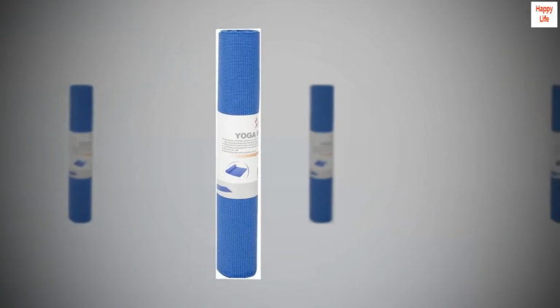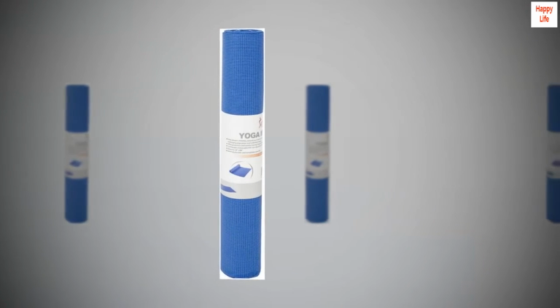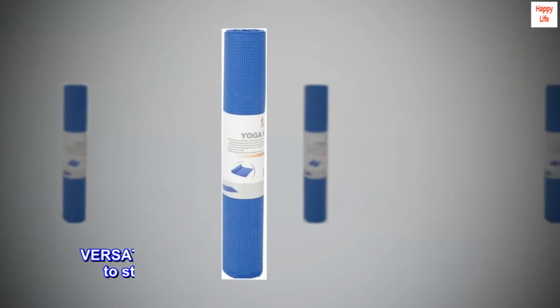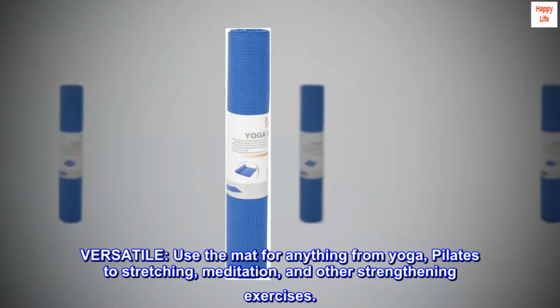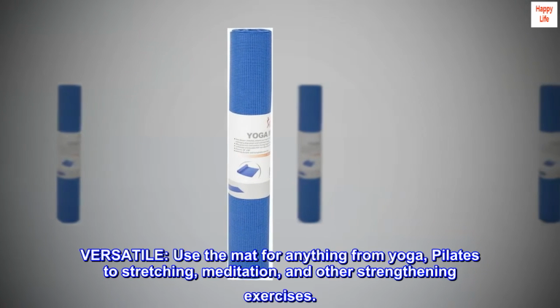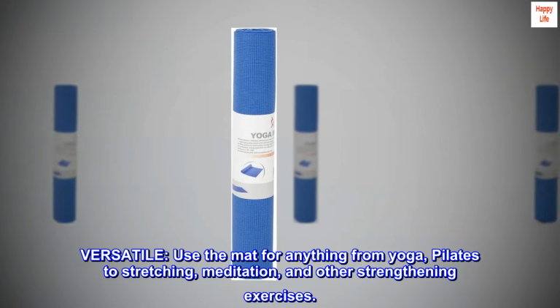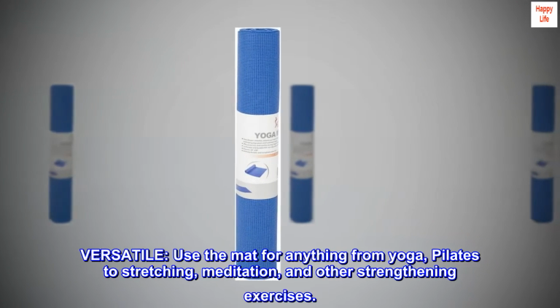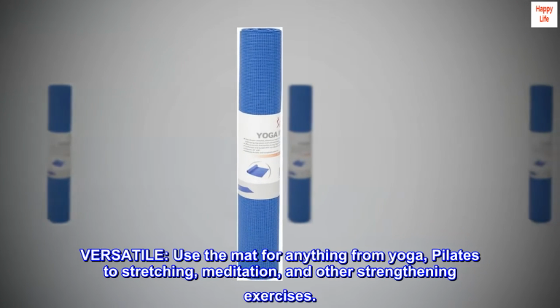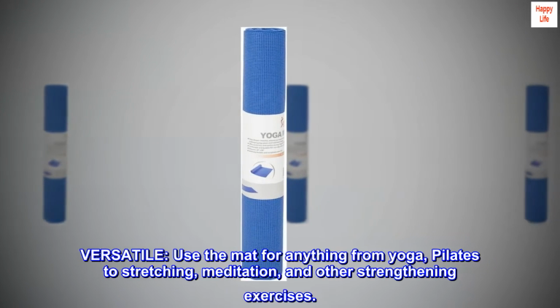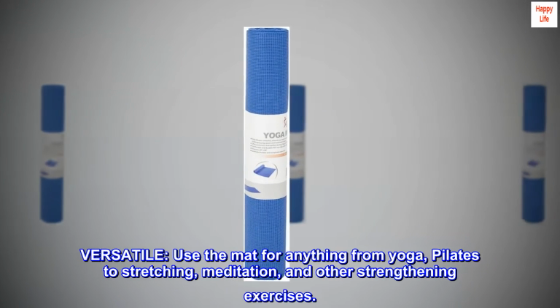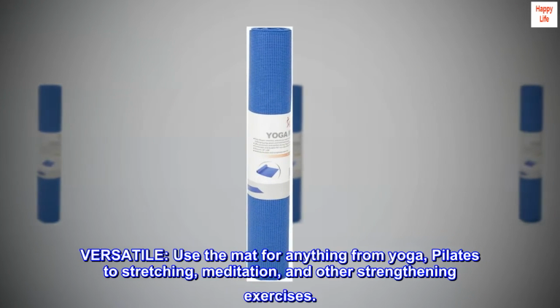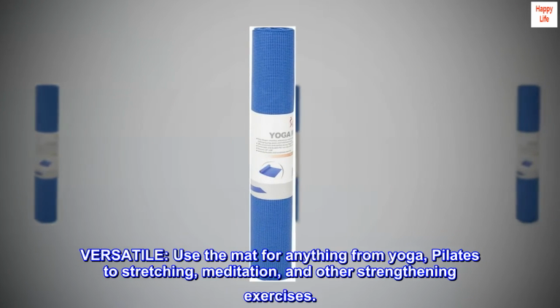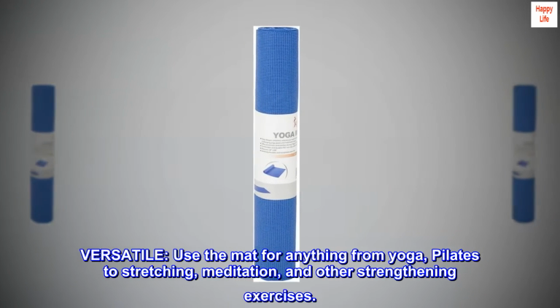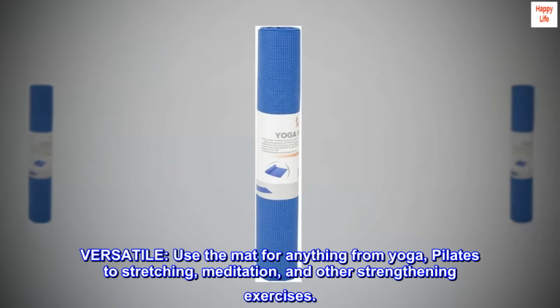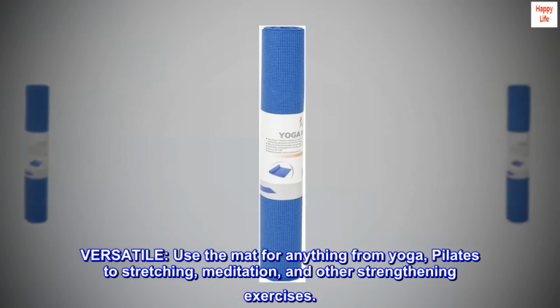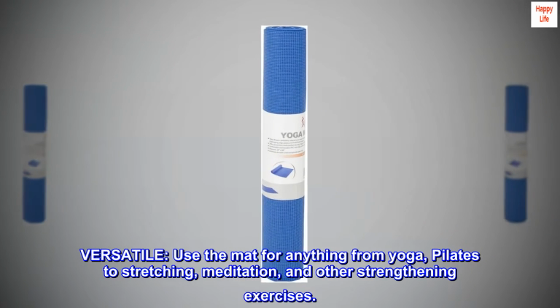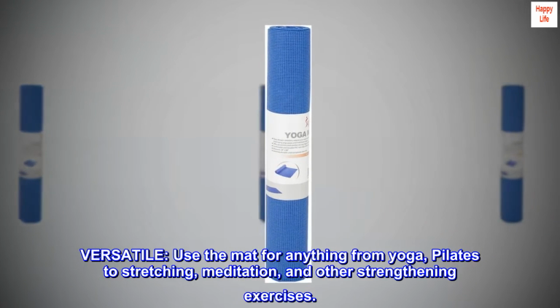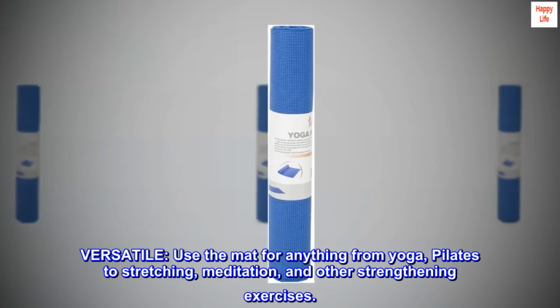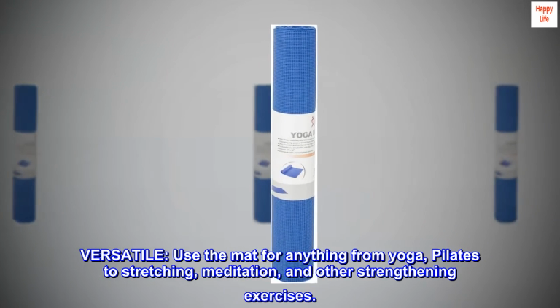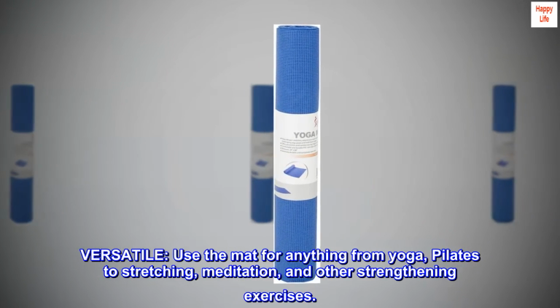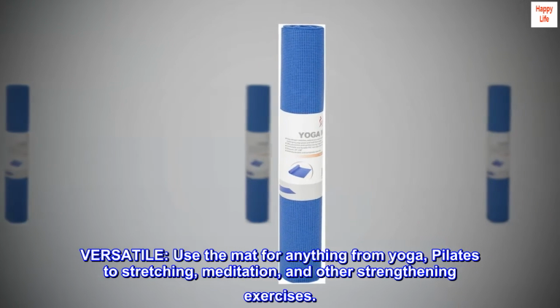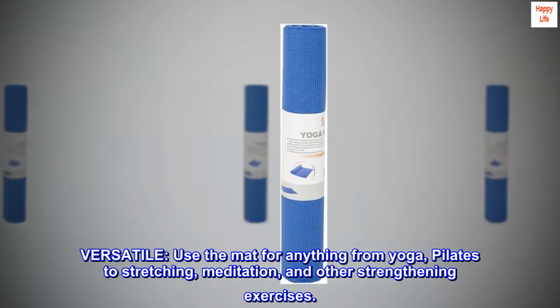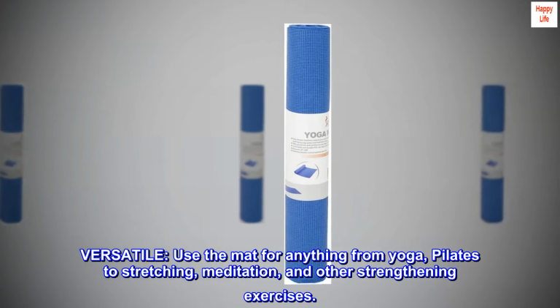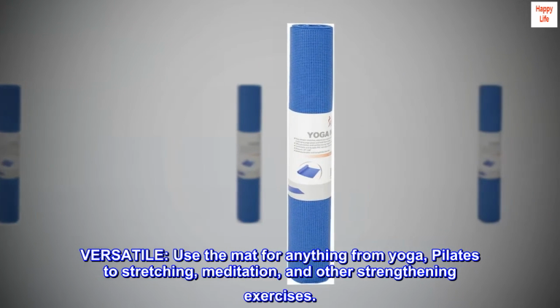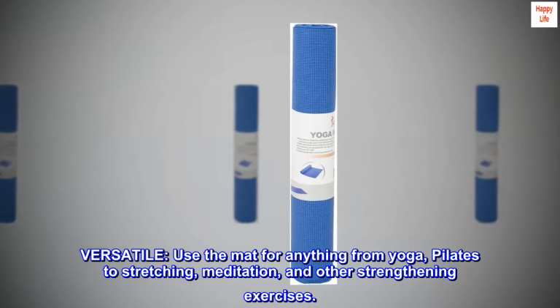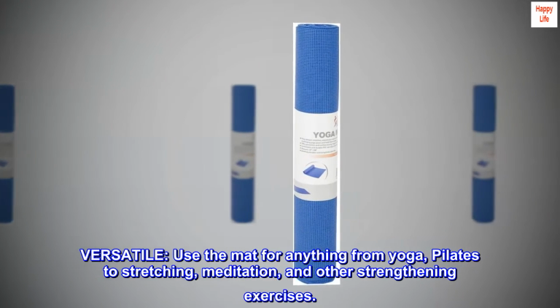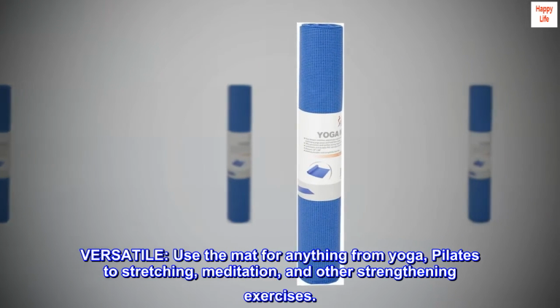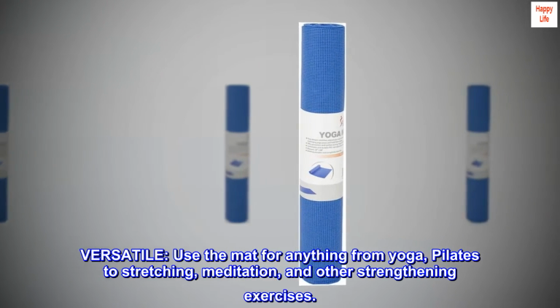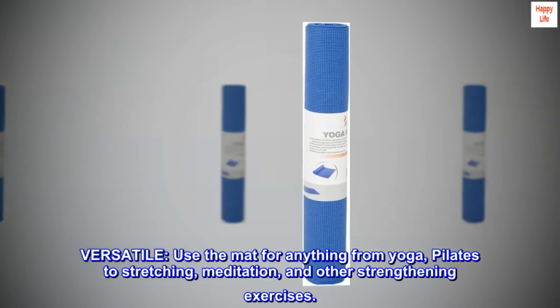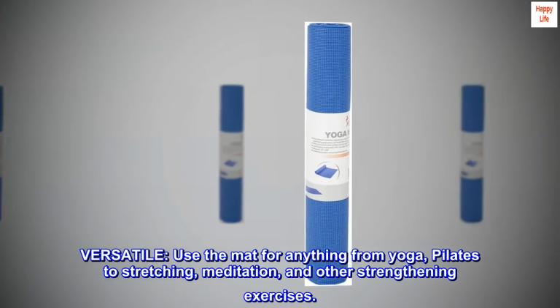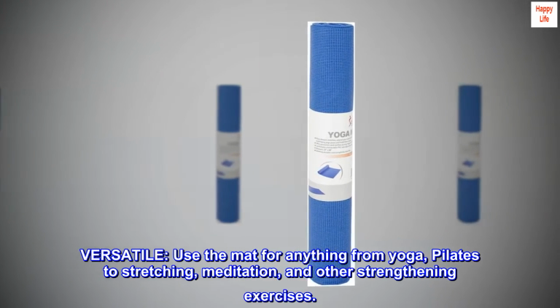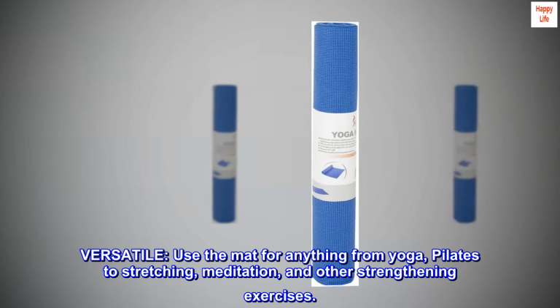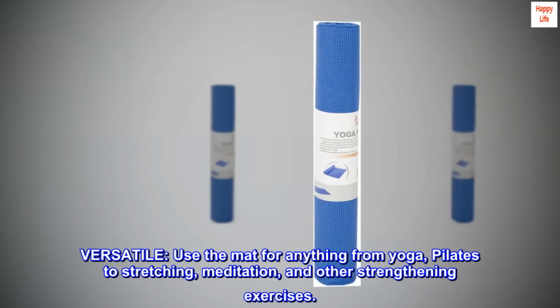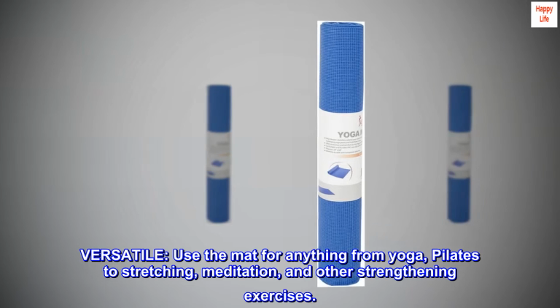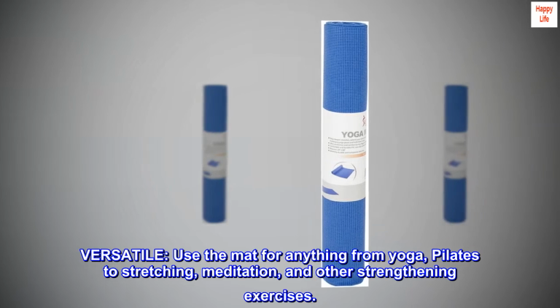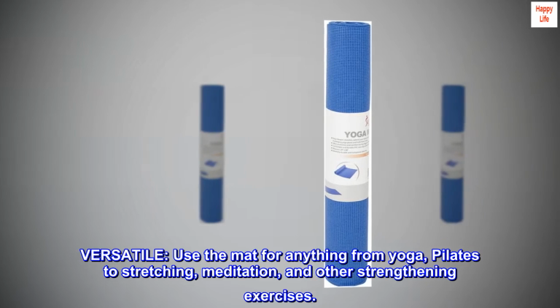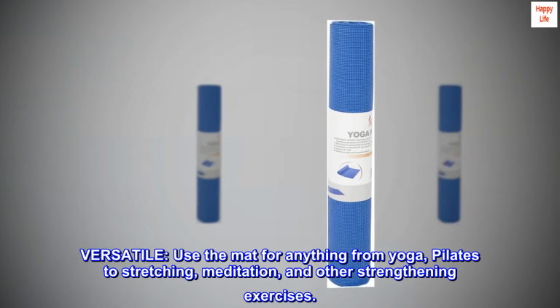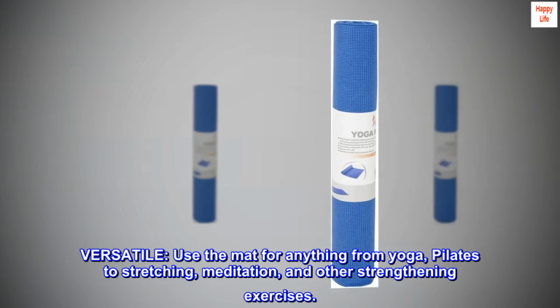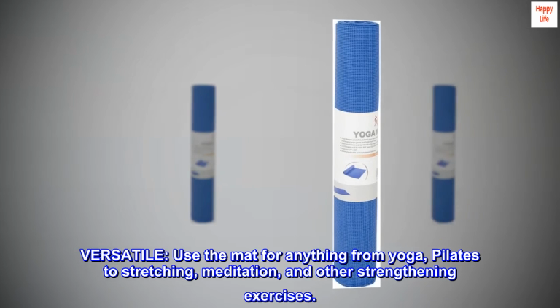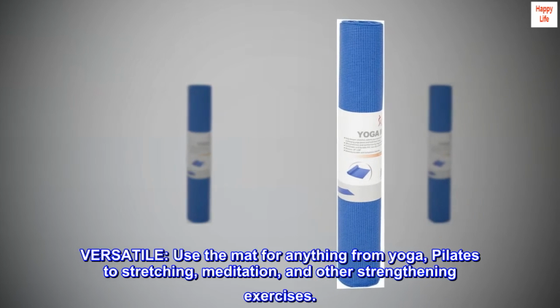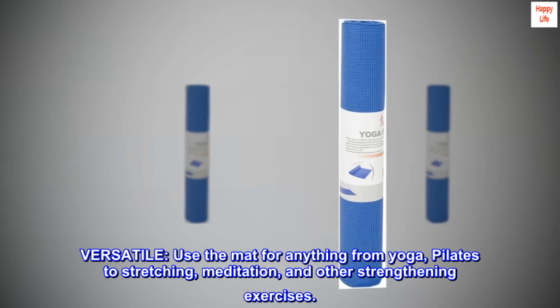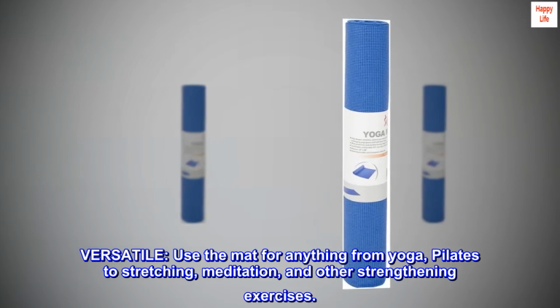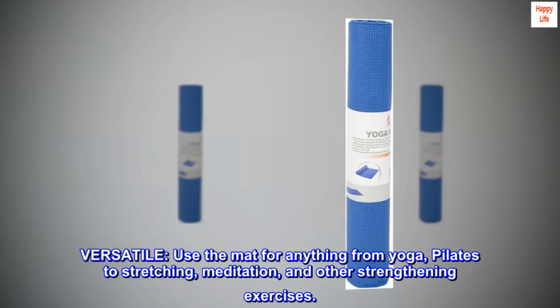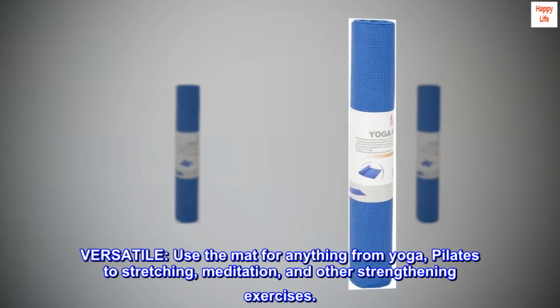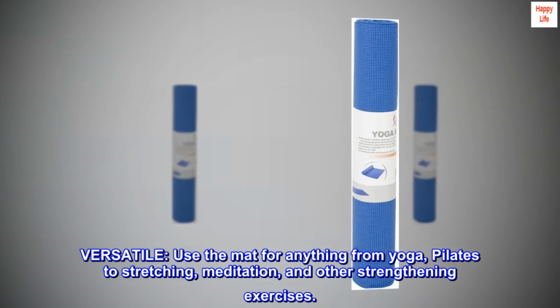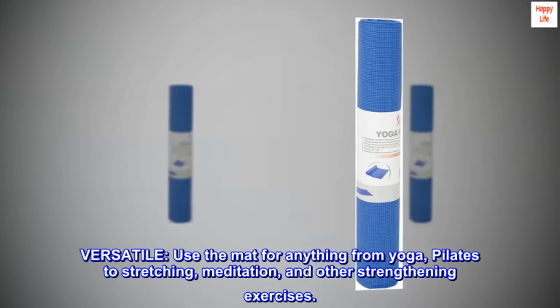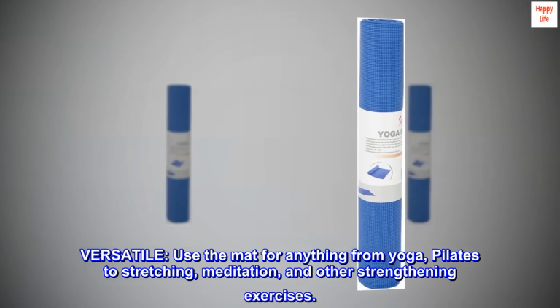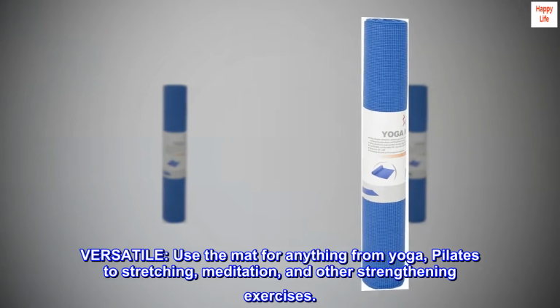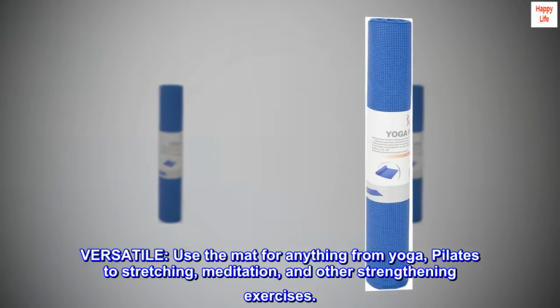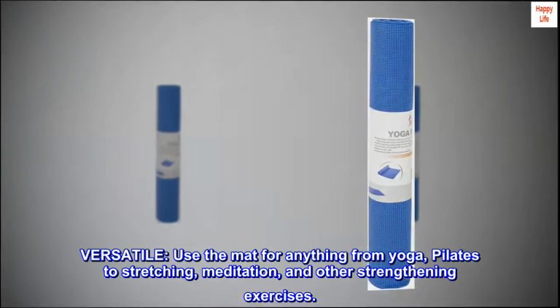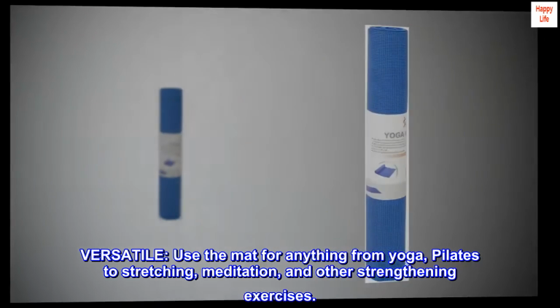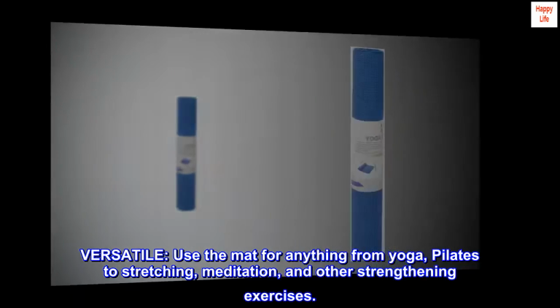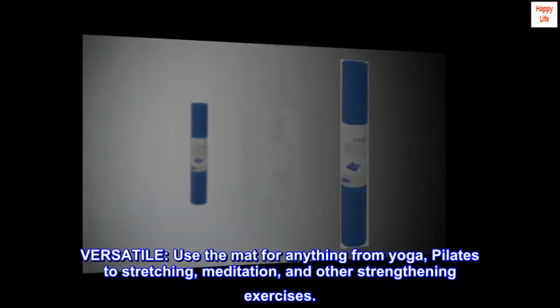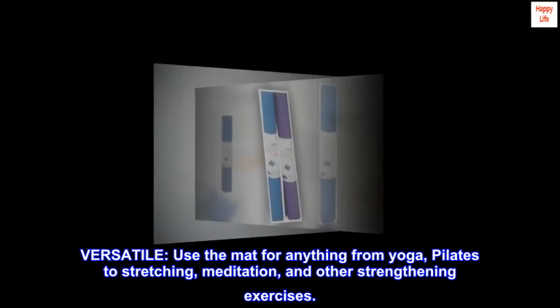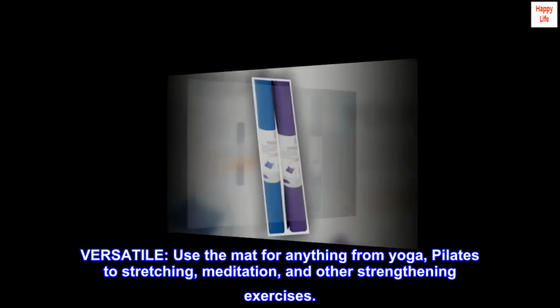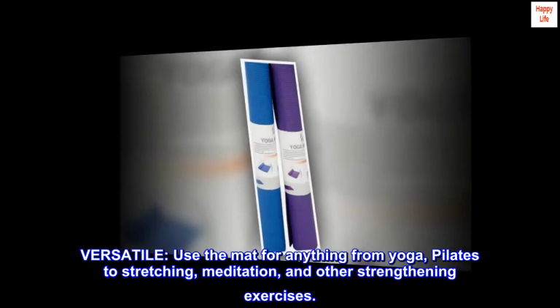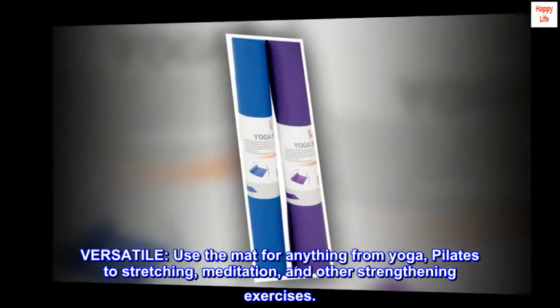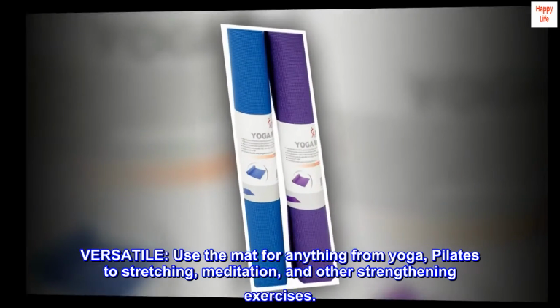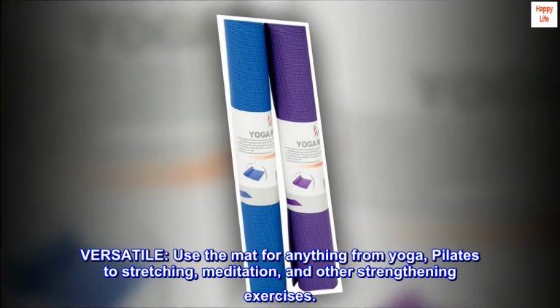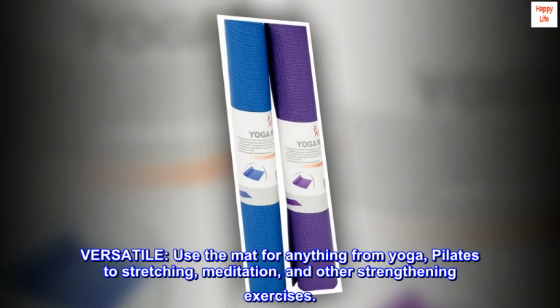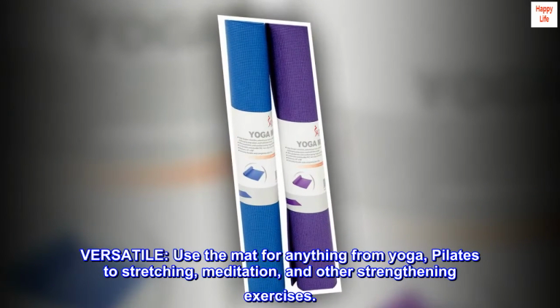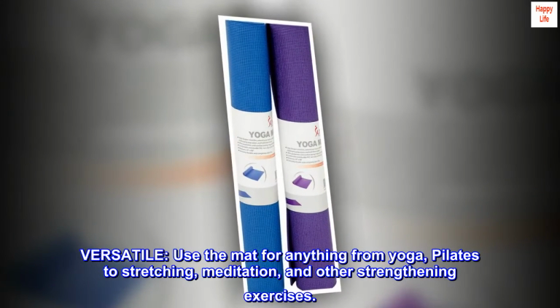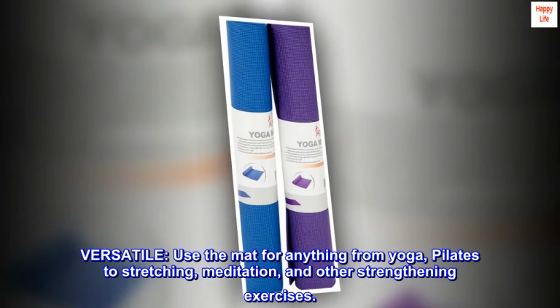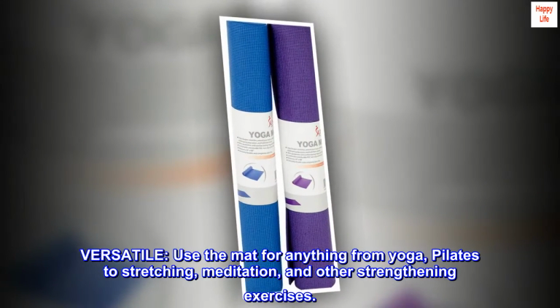Versatile. Use the mat for anything from yoga, pilates to stretching, meditation, and other strengthening exercises.